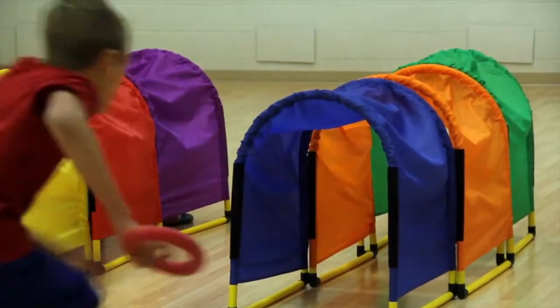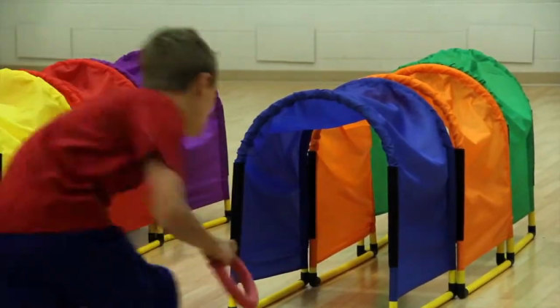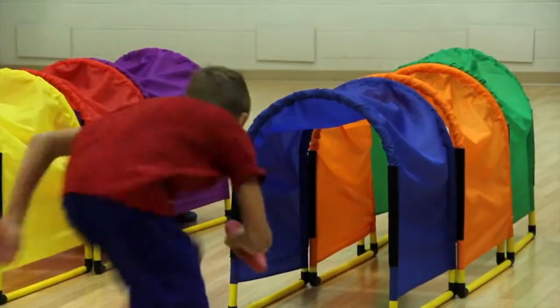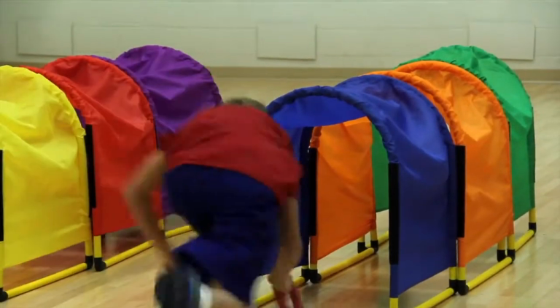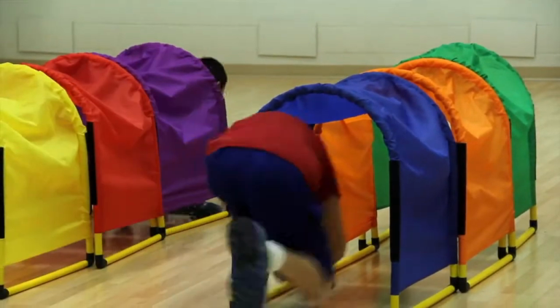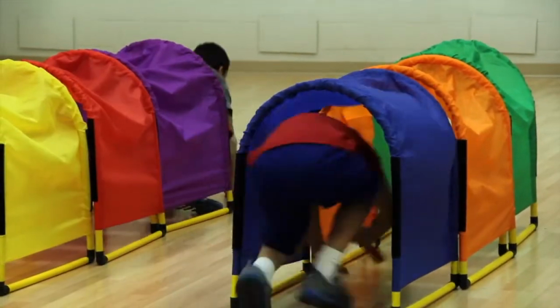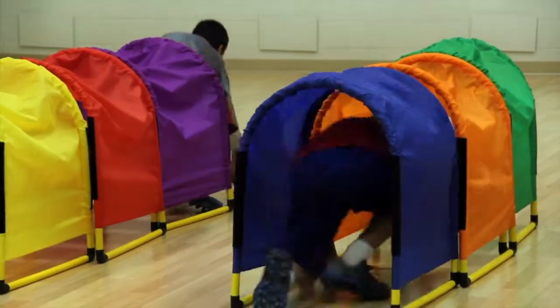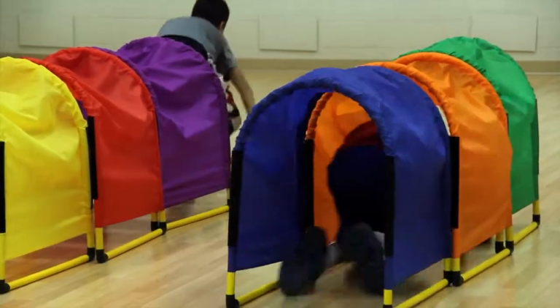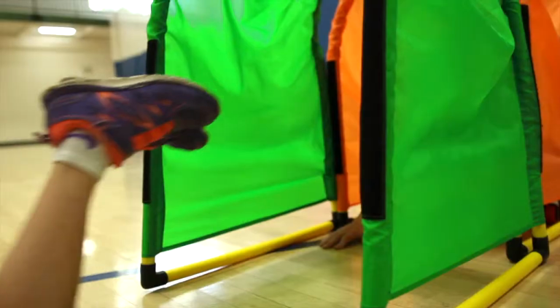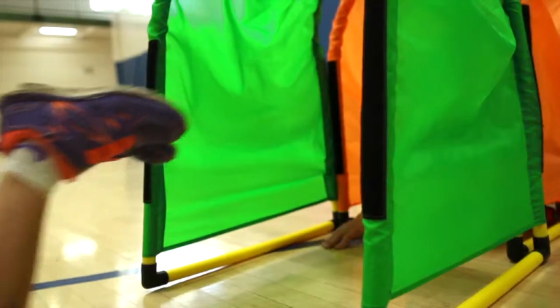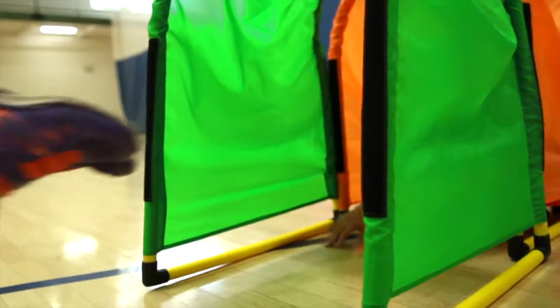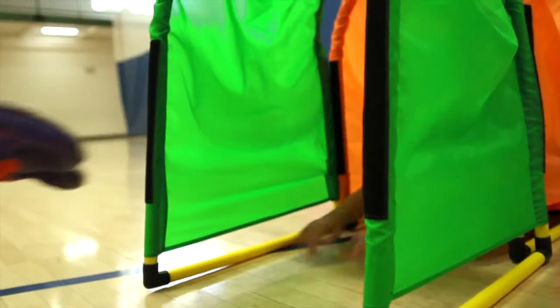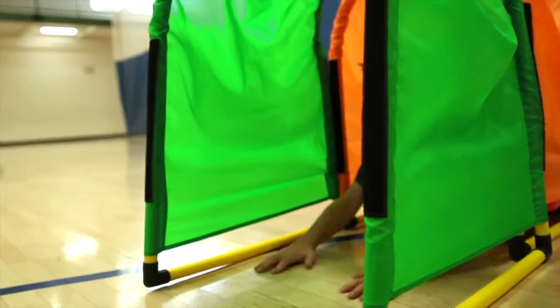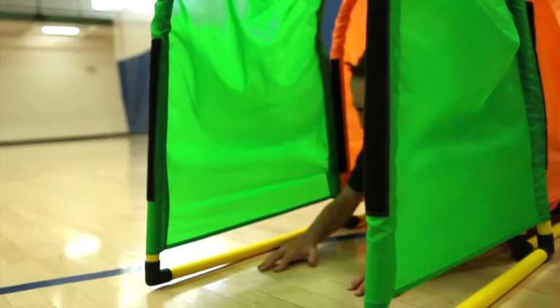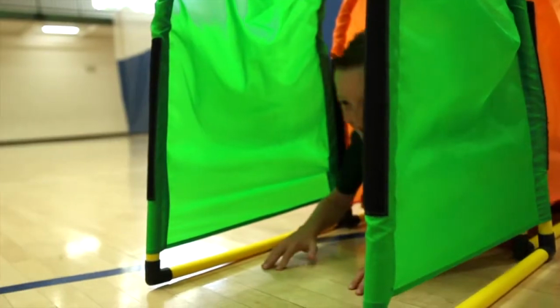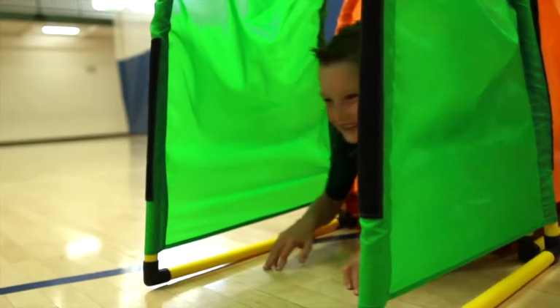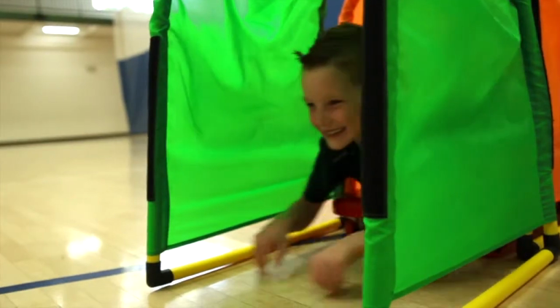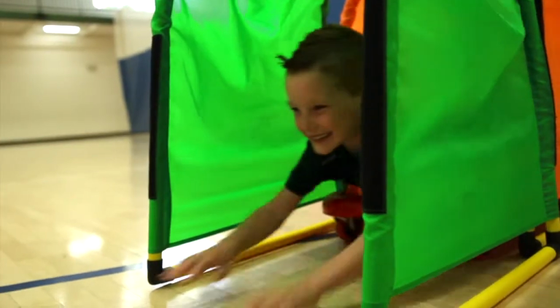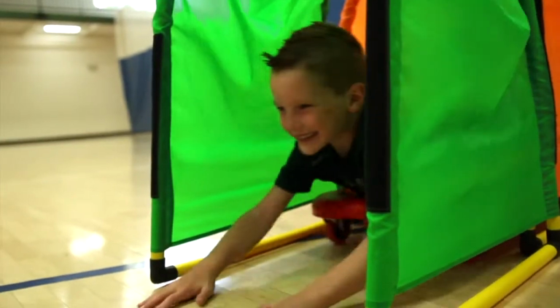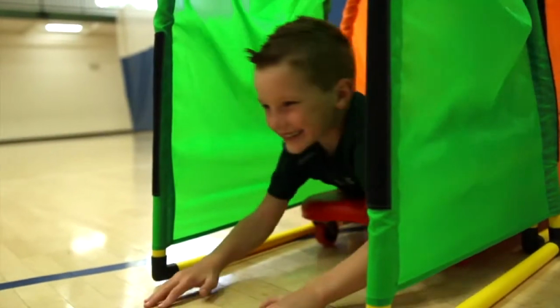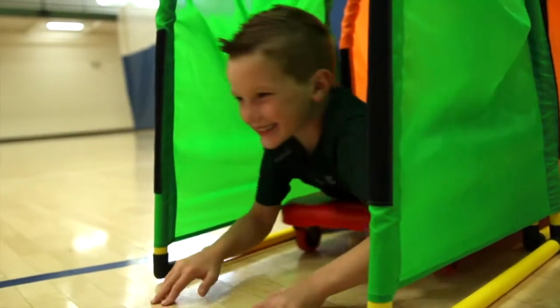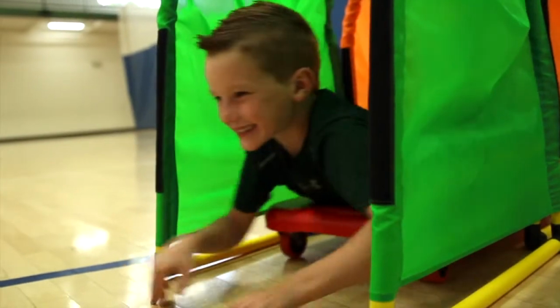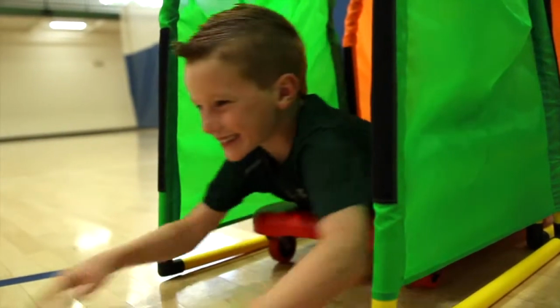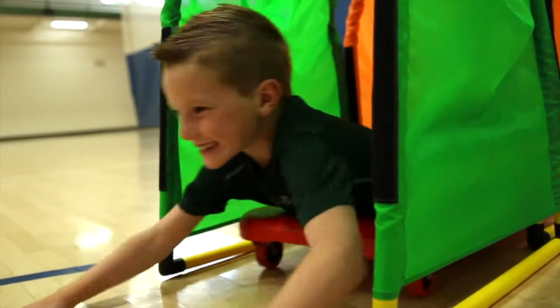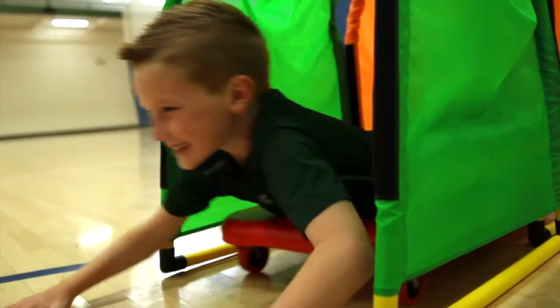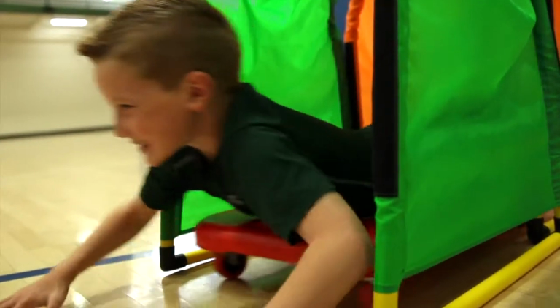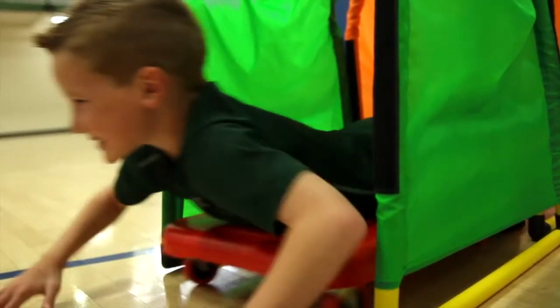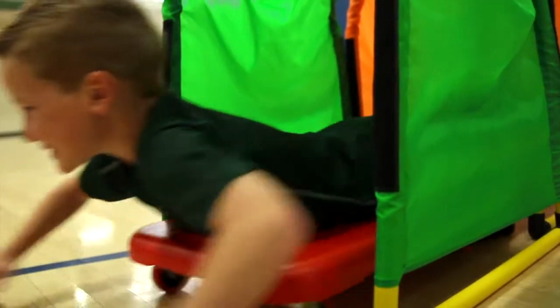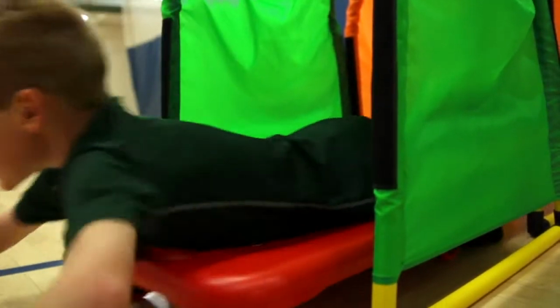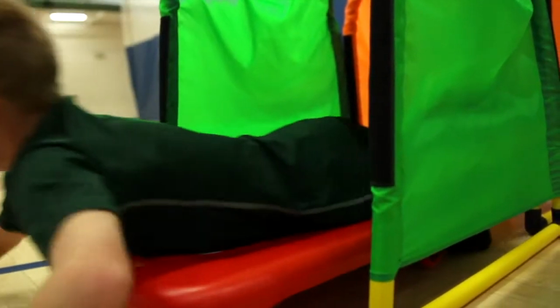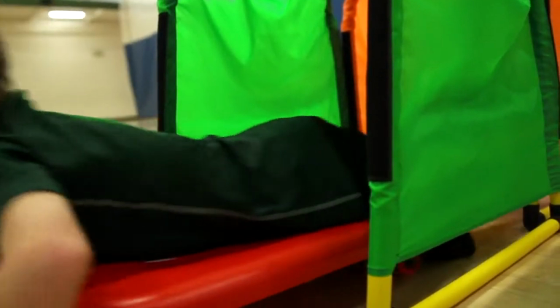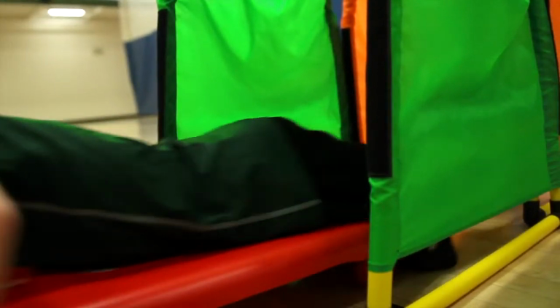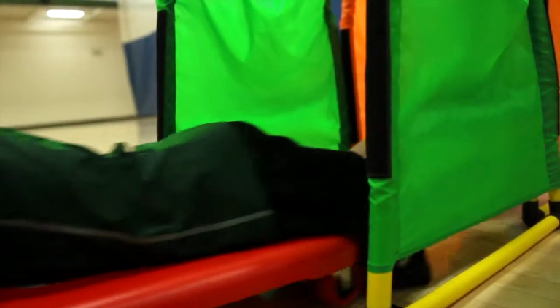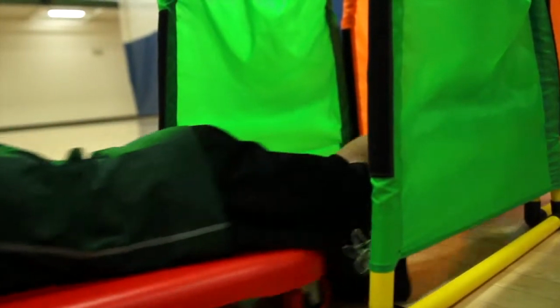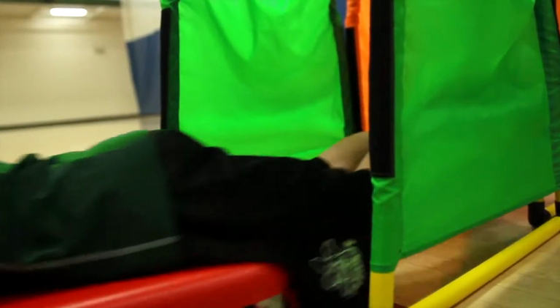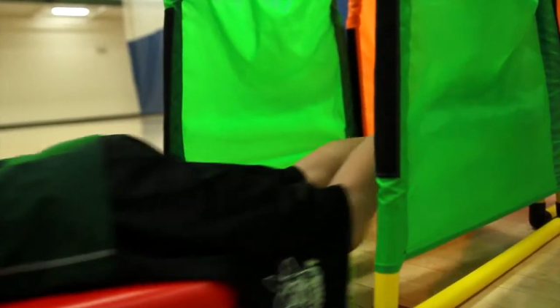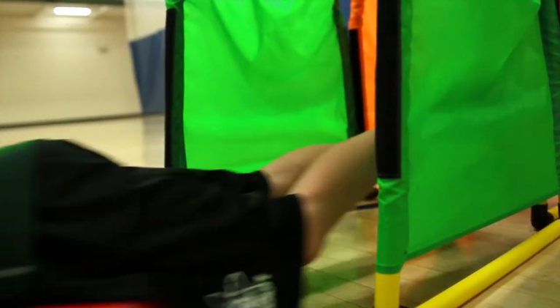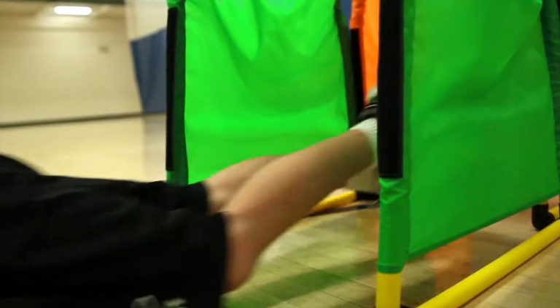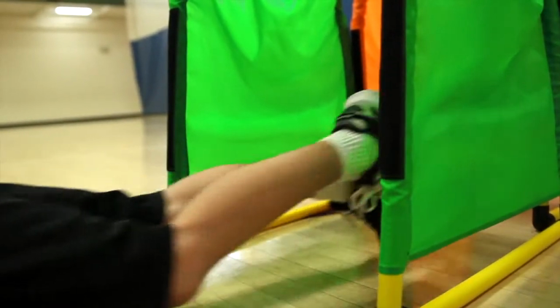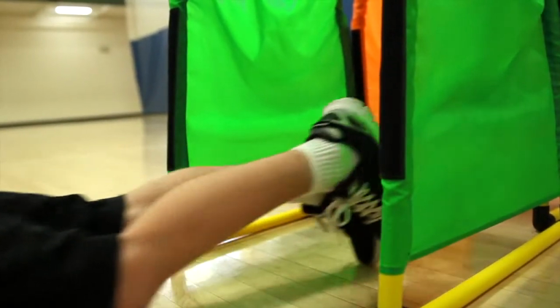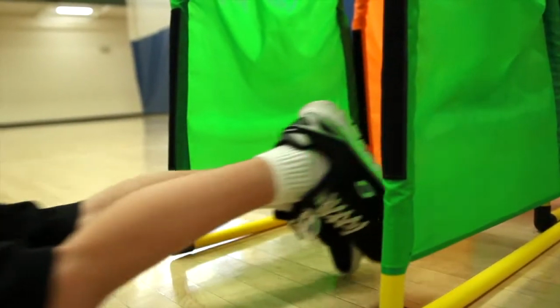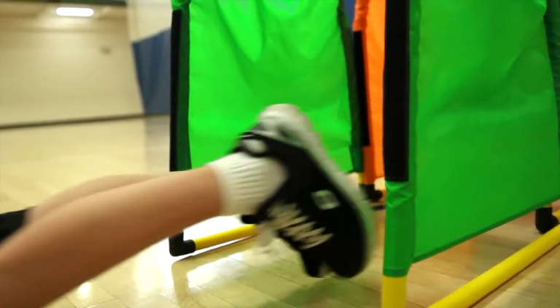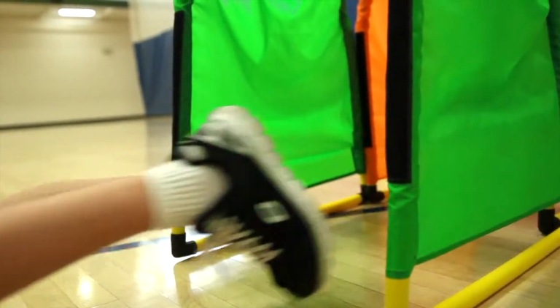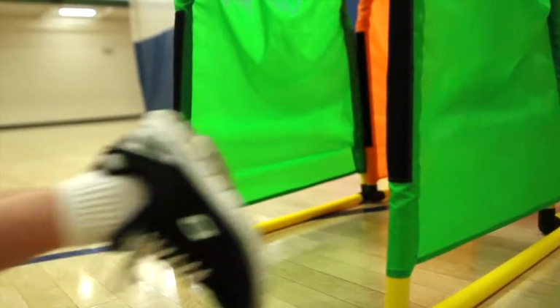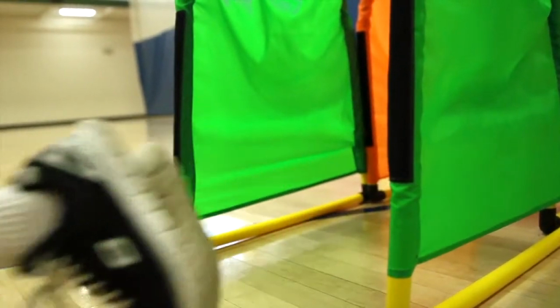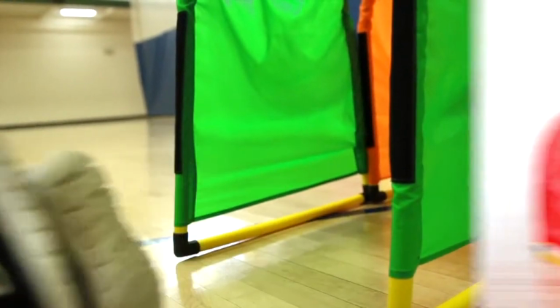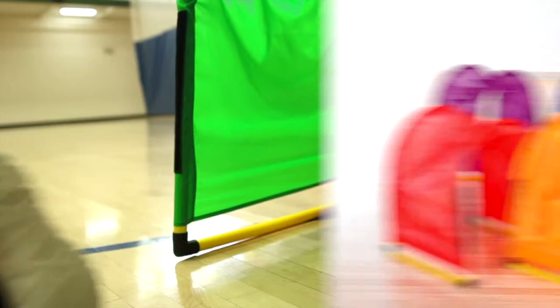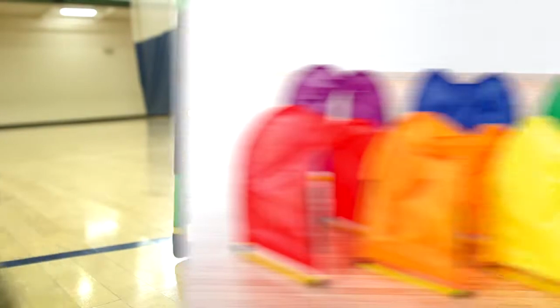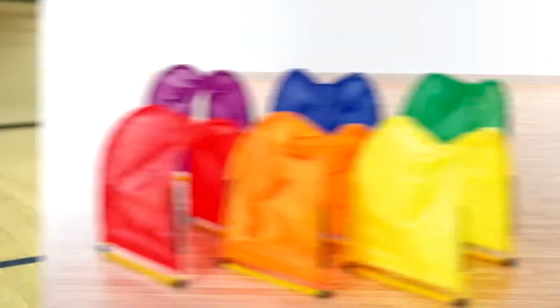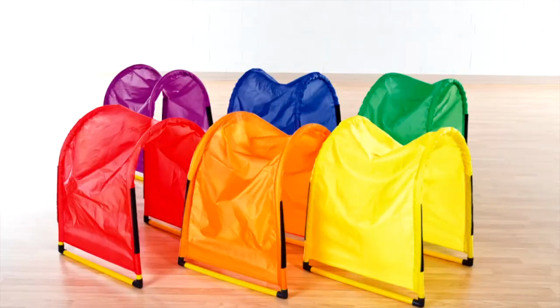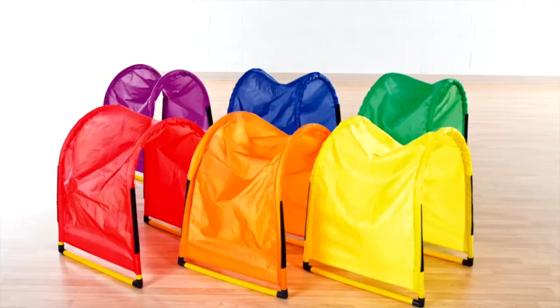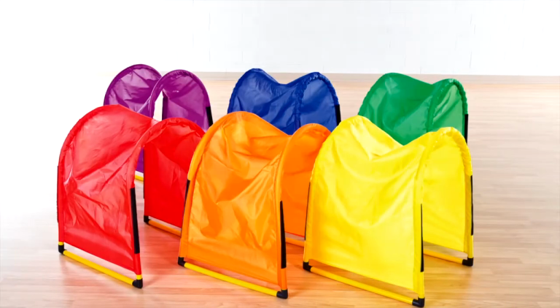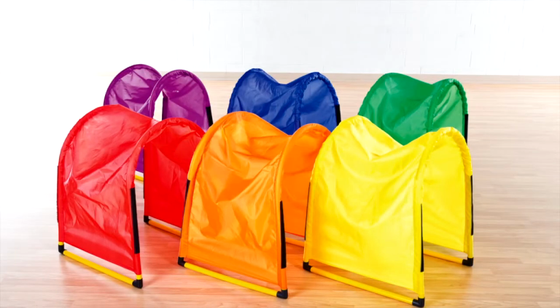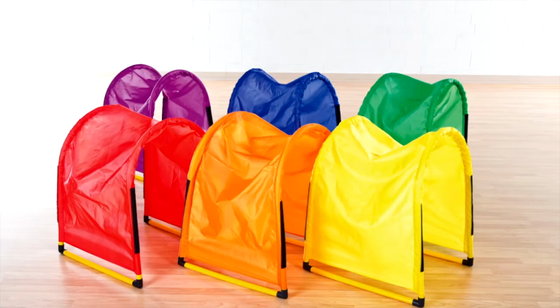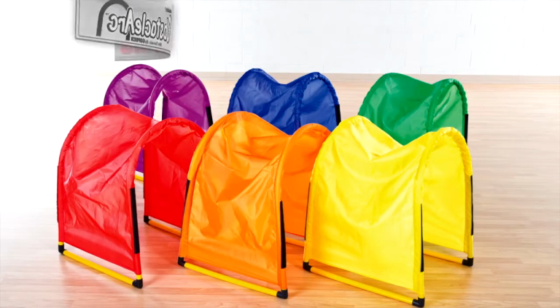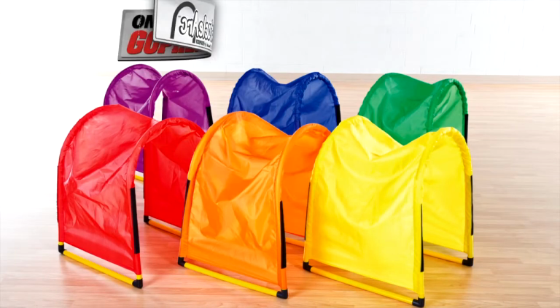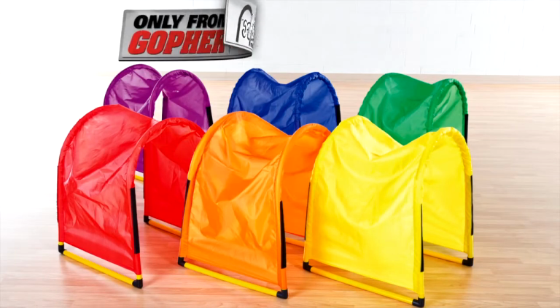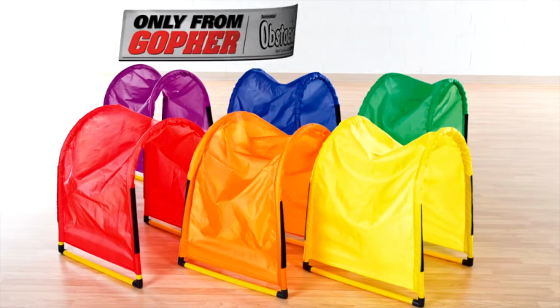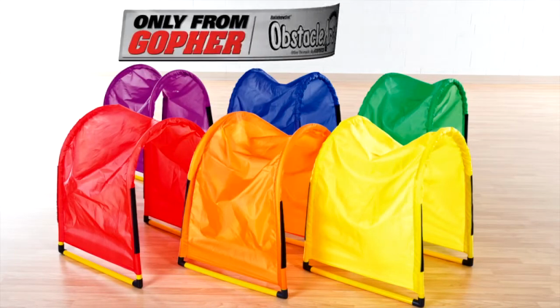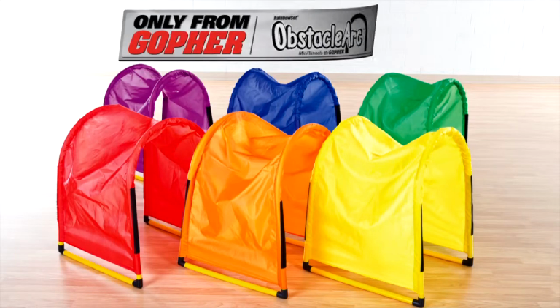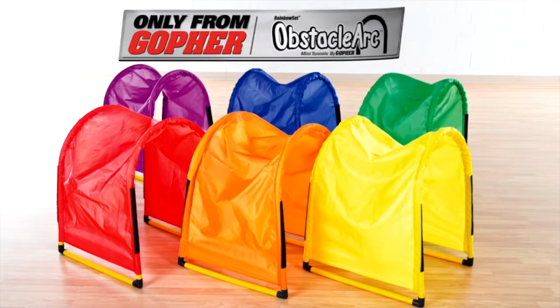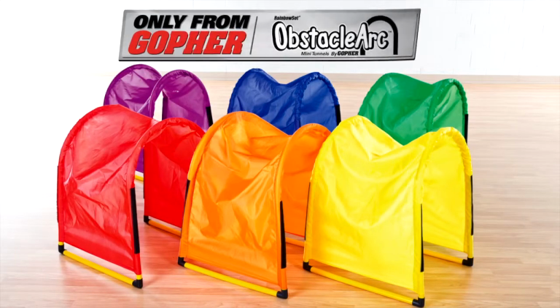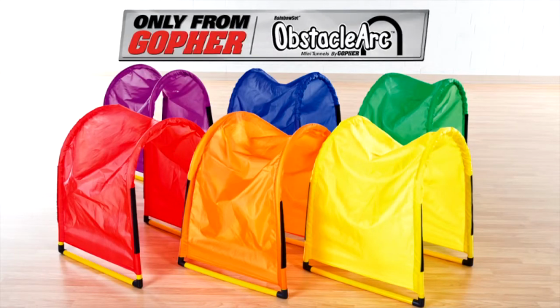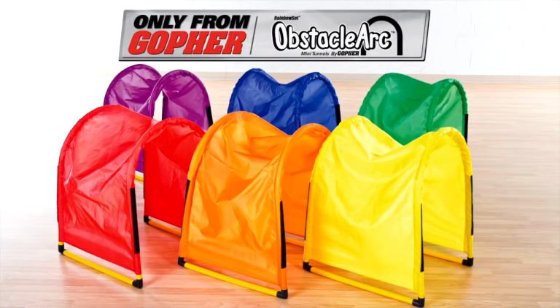Get ultimate versatility while creating exciting challenges for students. Rainbow Obstacle Arc Mini Tunnels, only from Gopher.